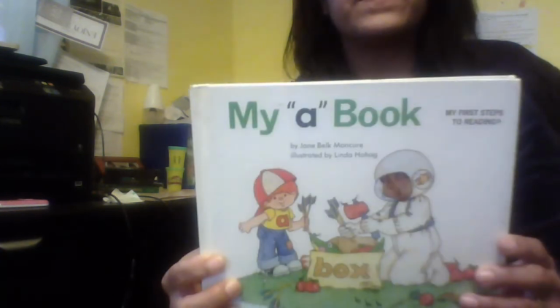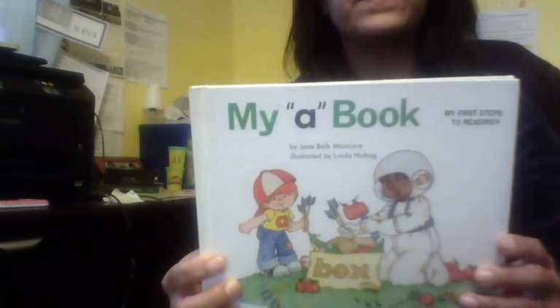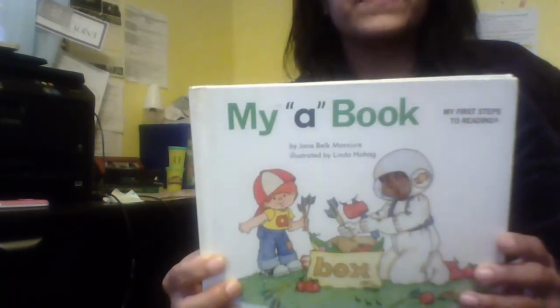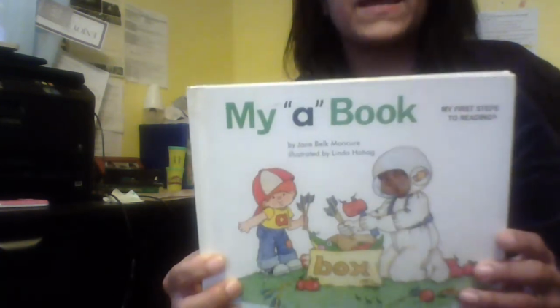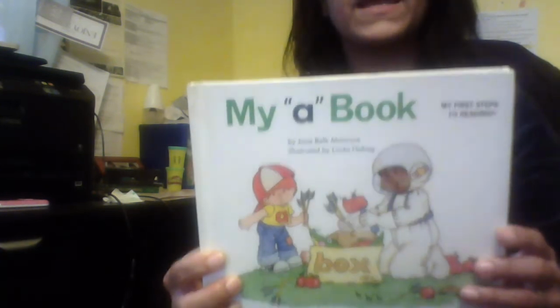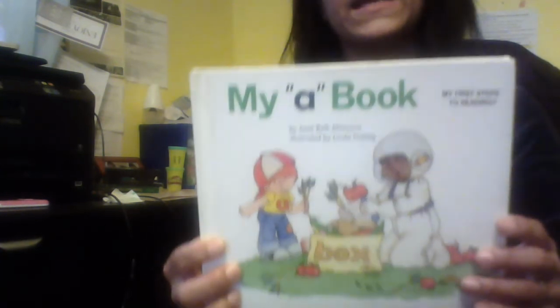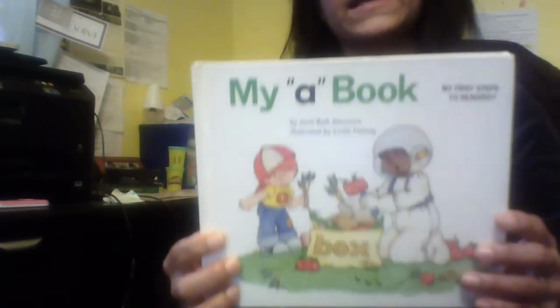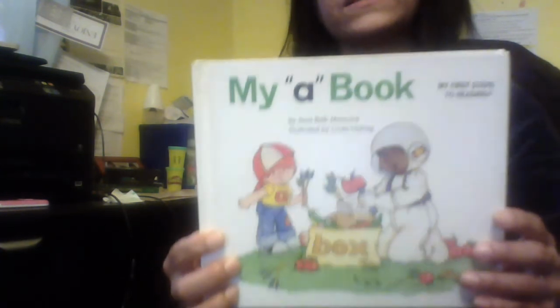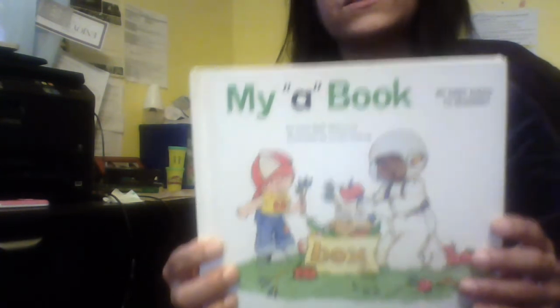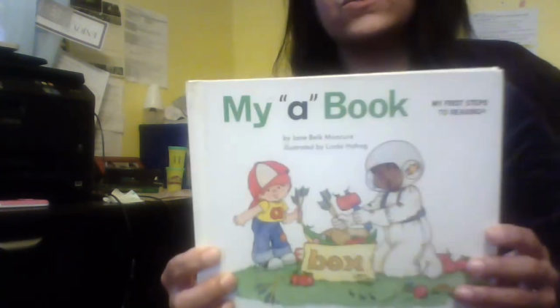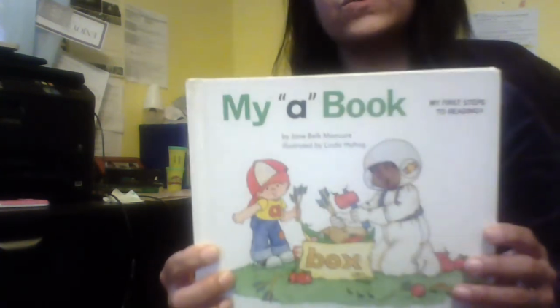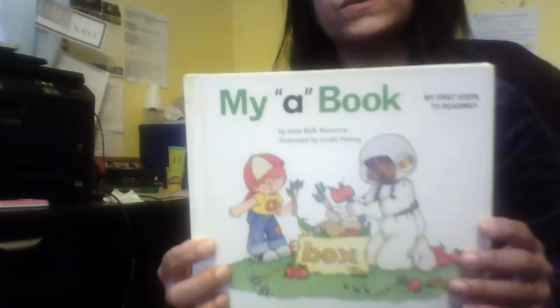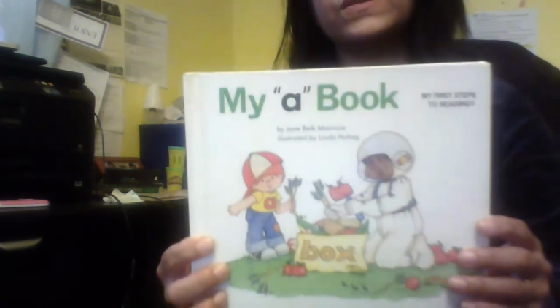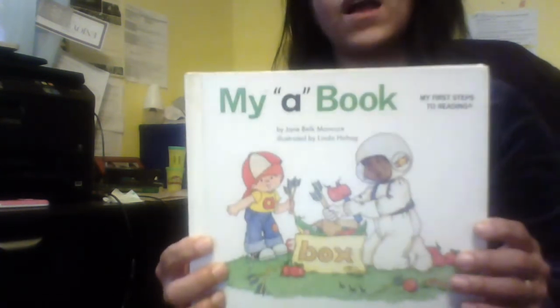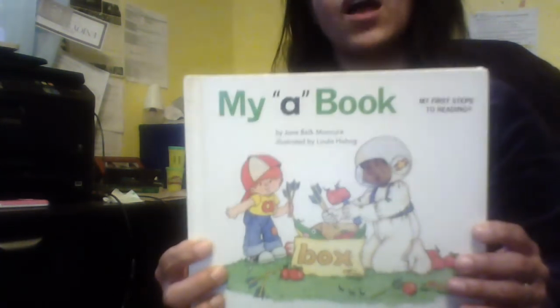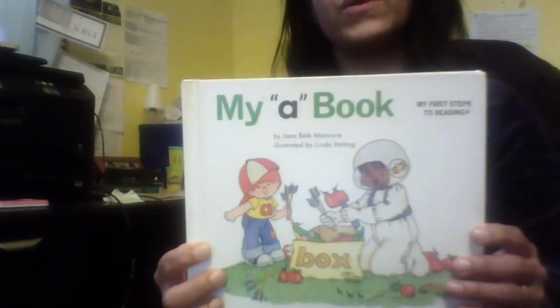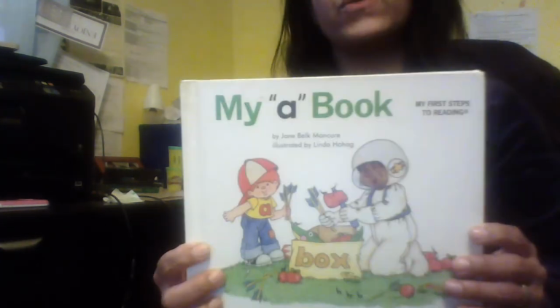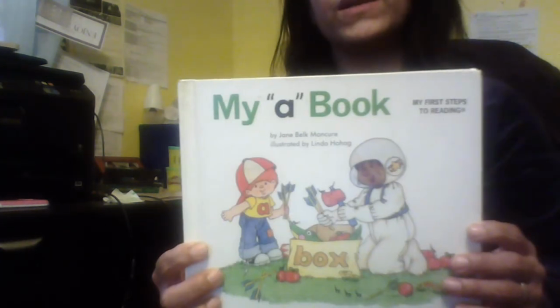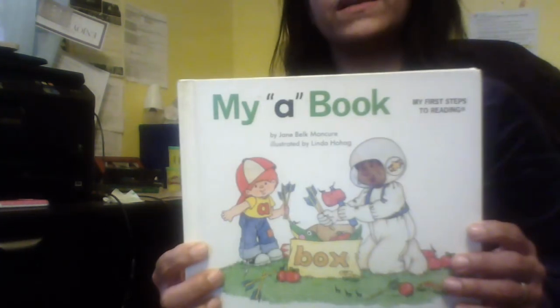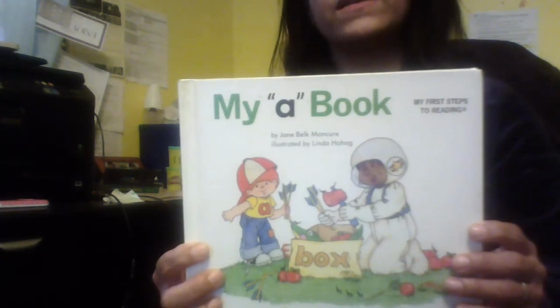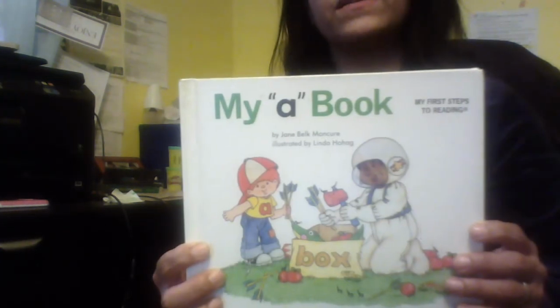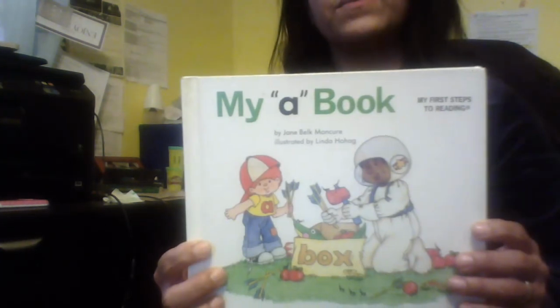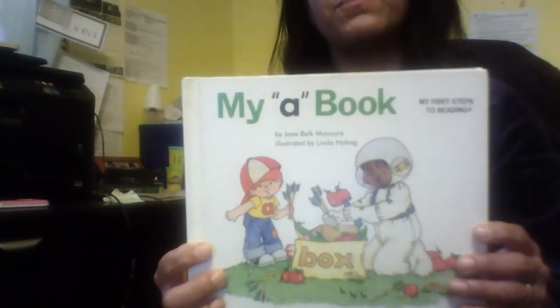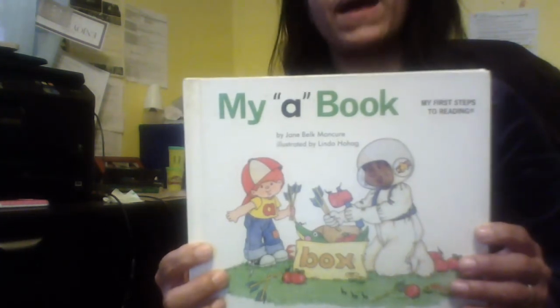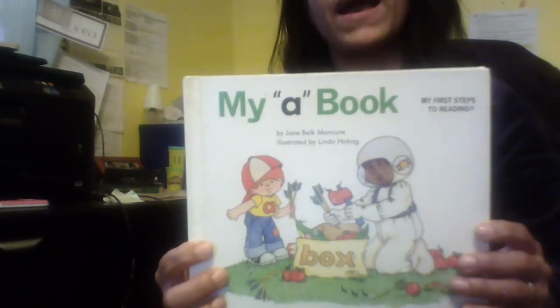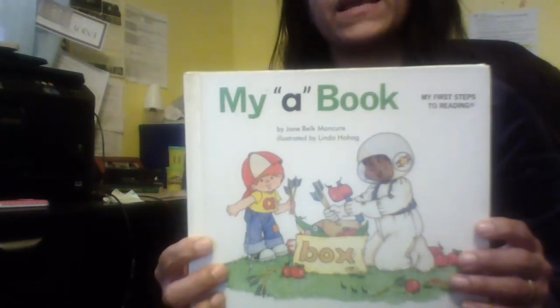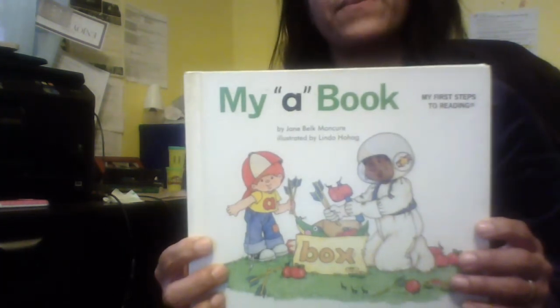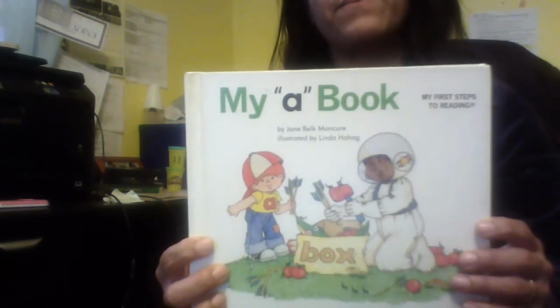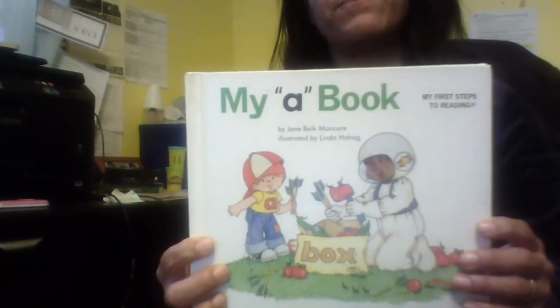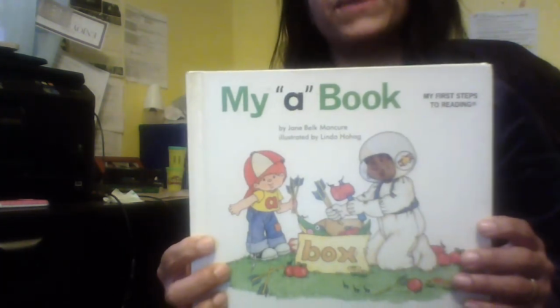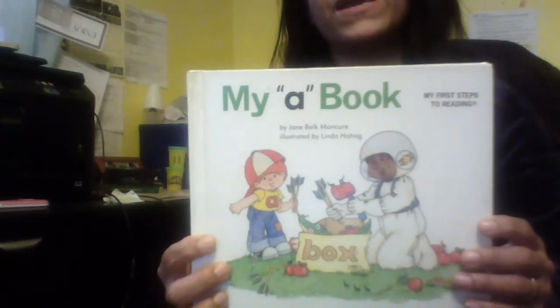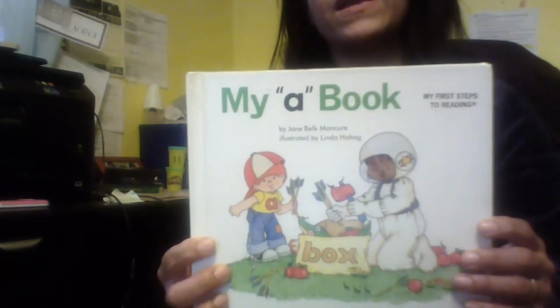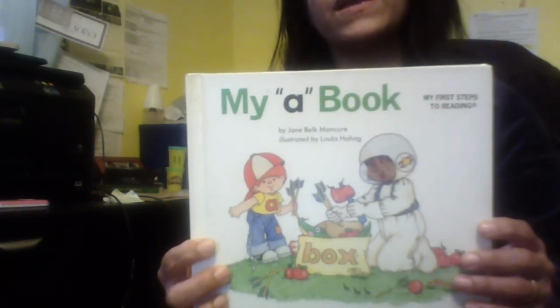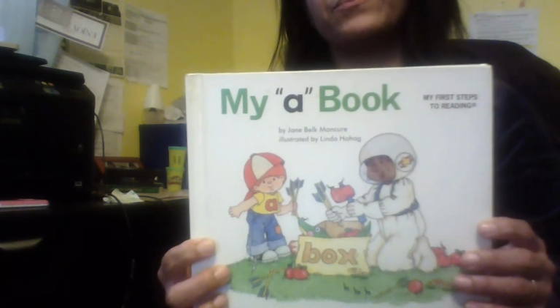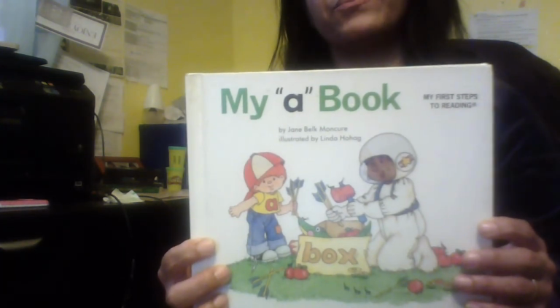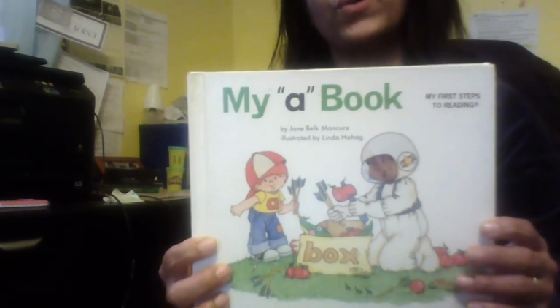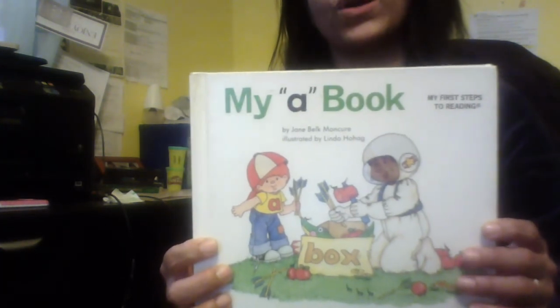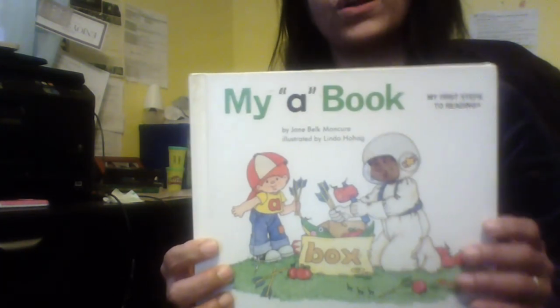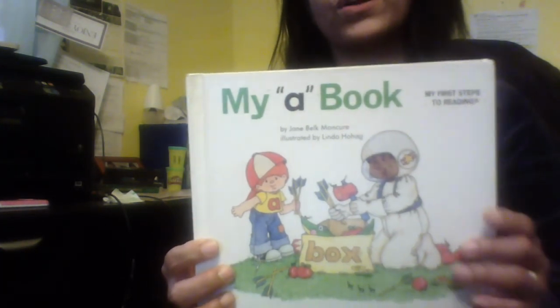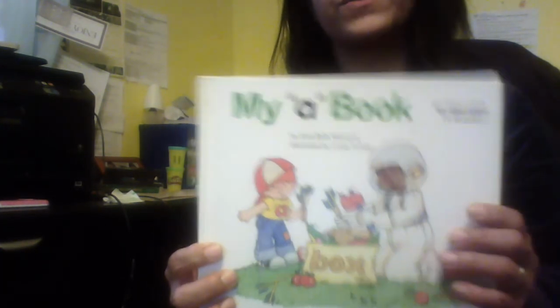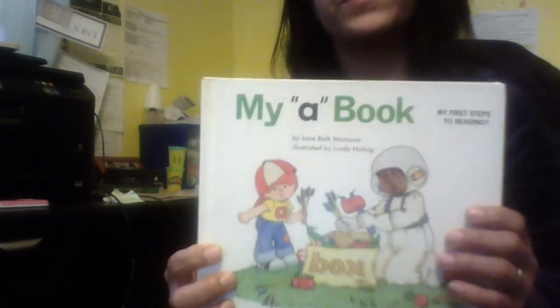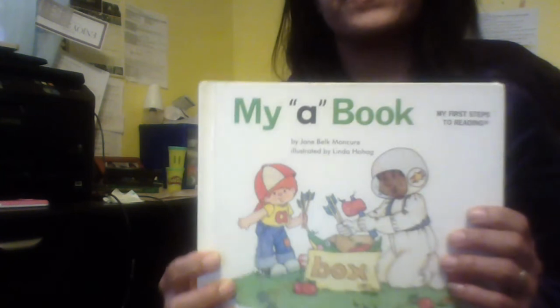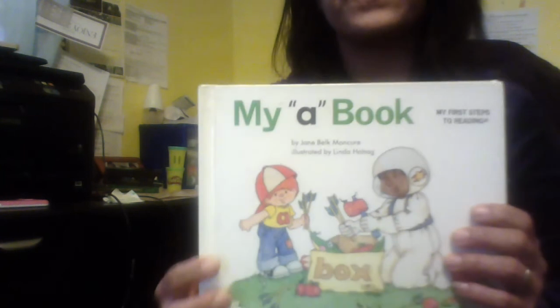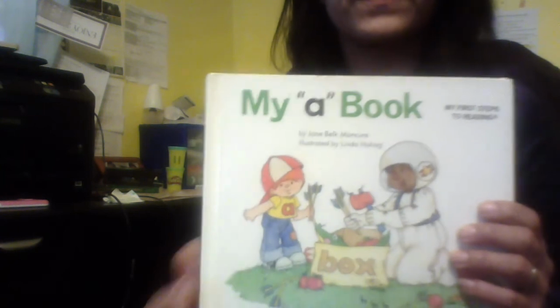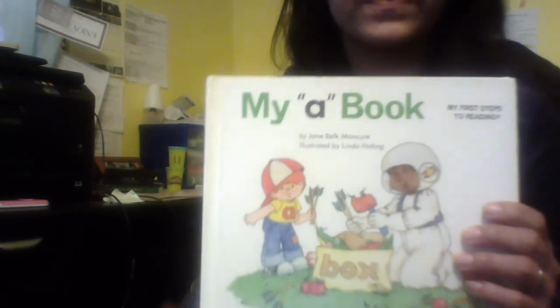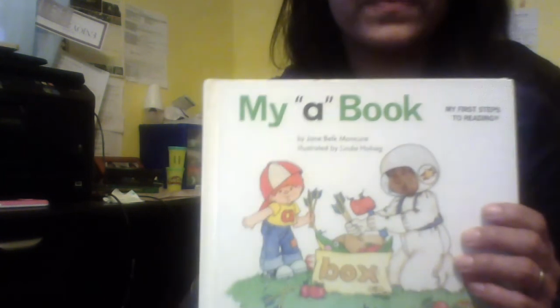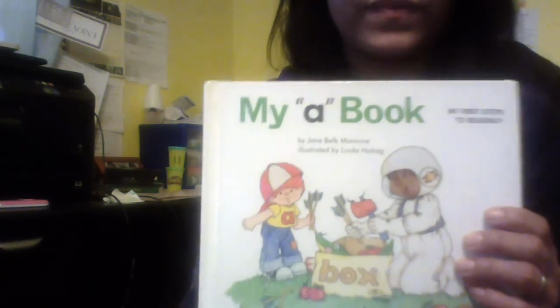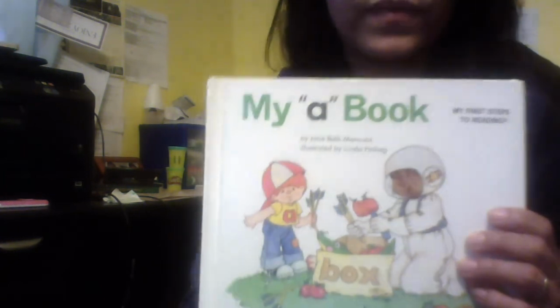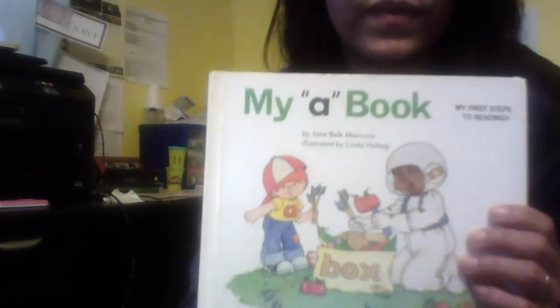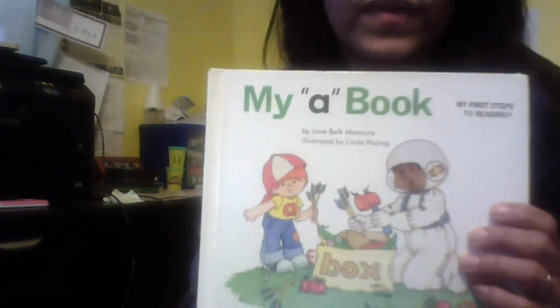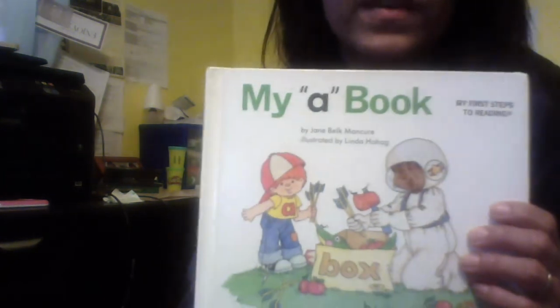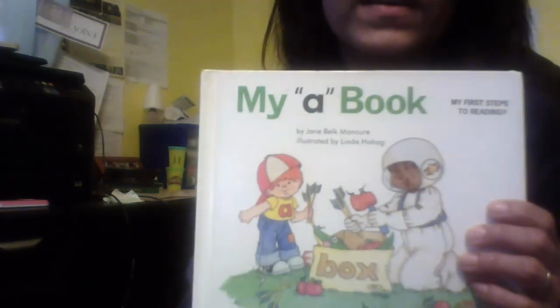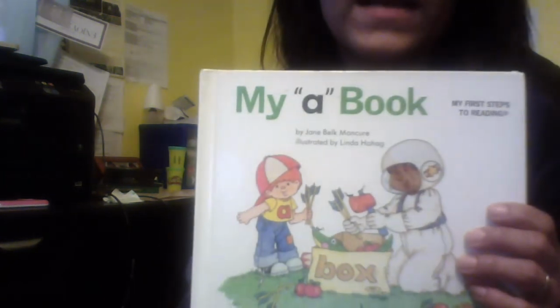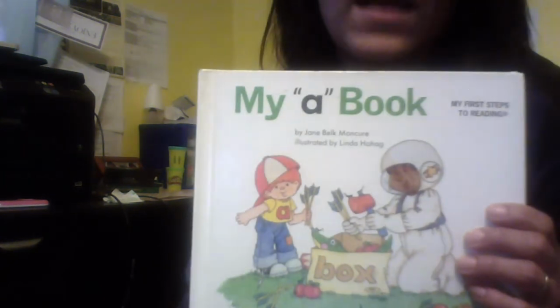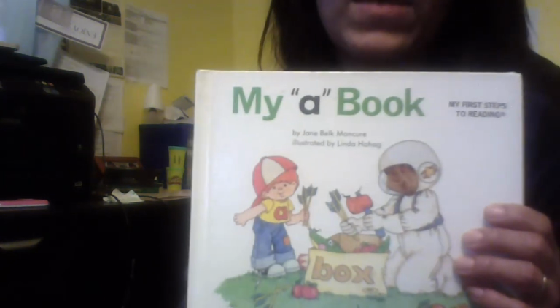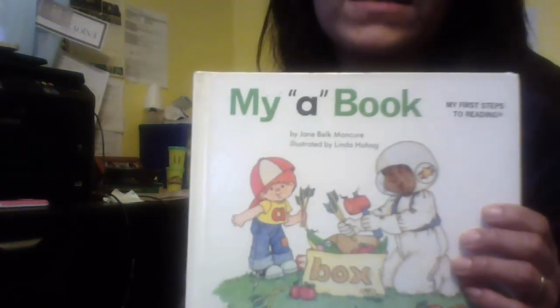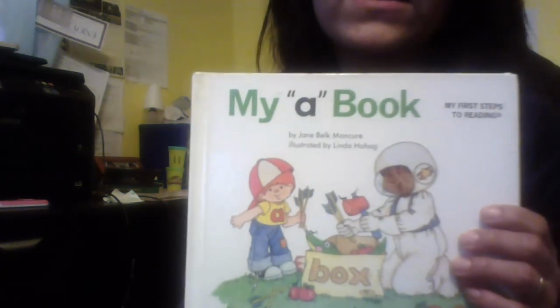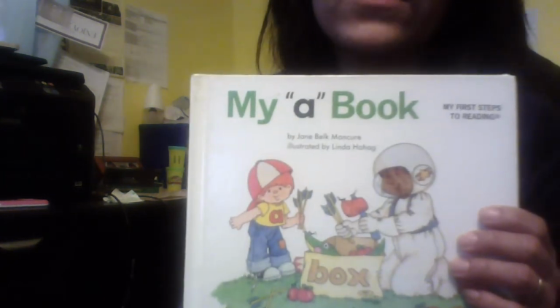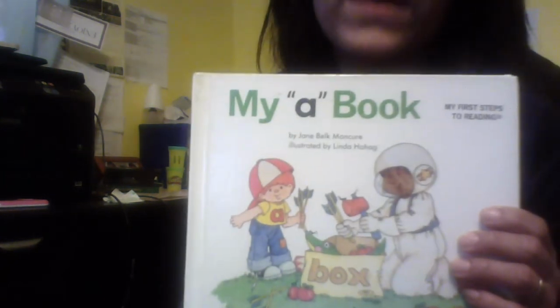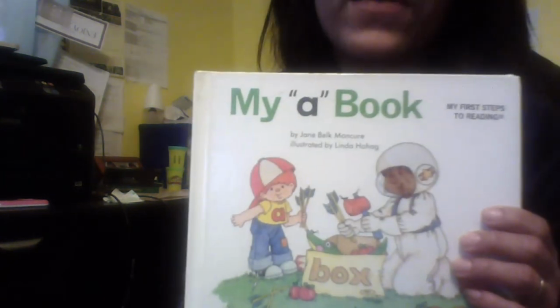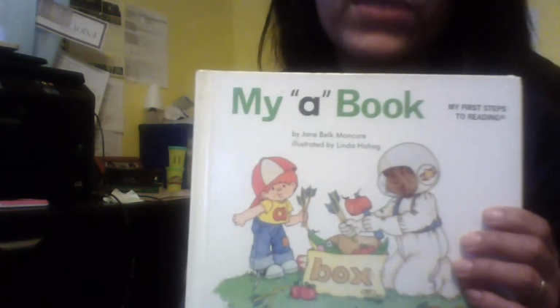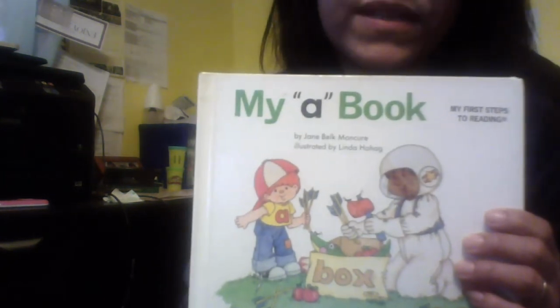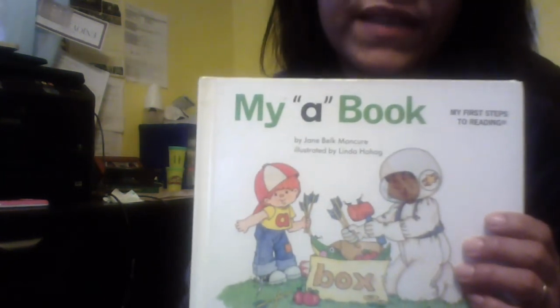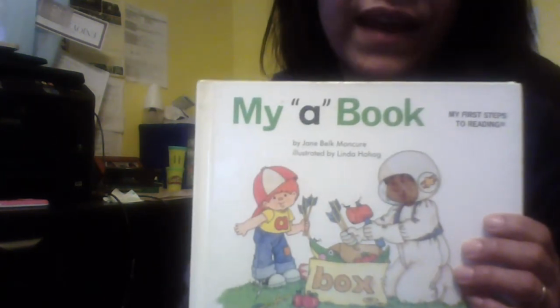Soon, probably, my big book. God bless you, have a good day.